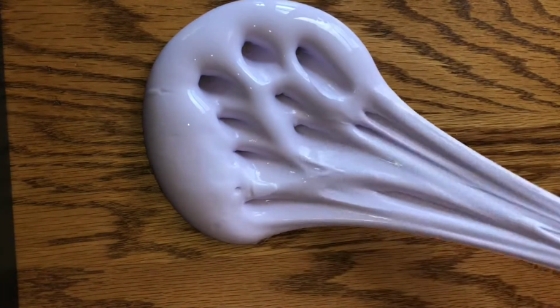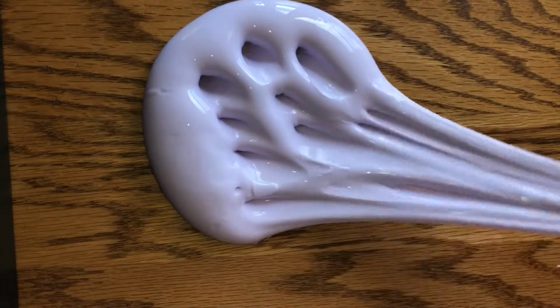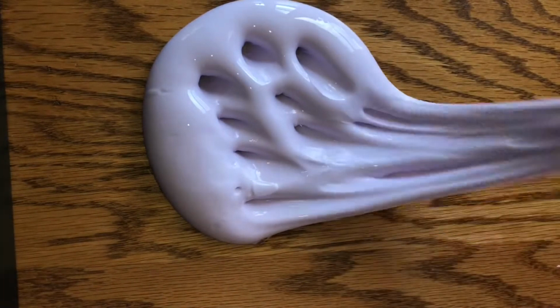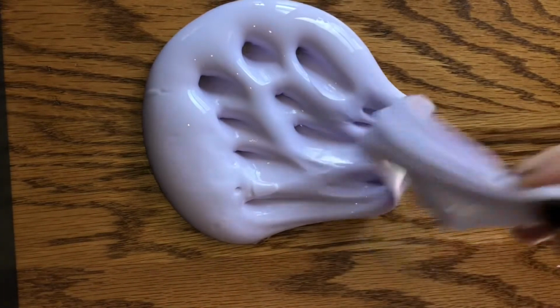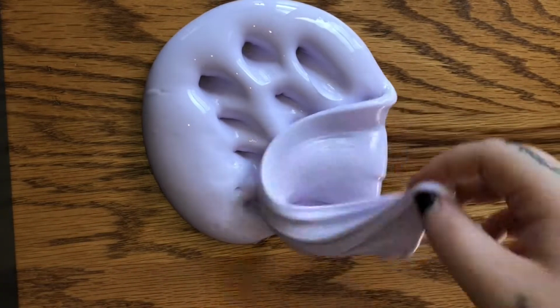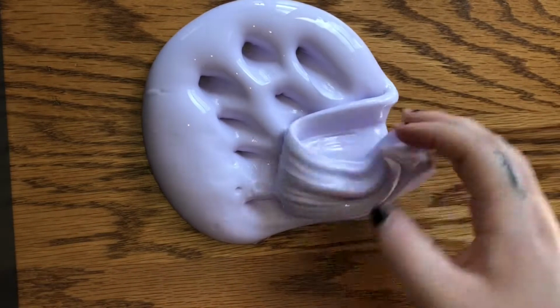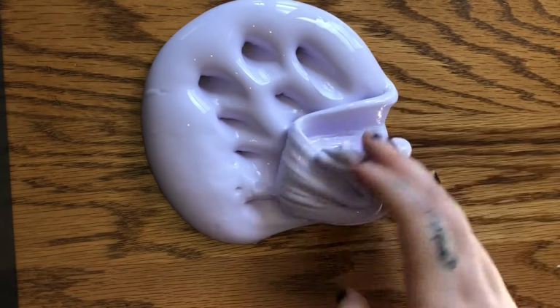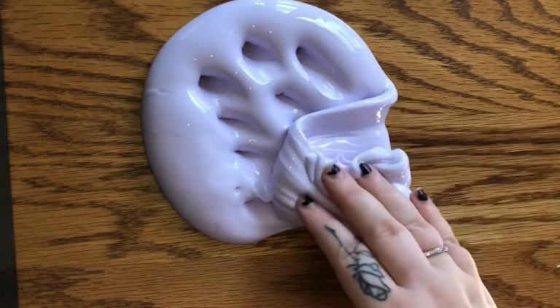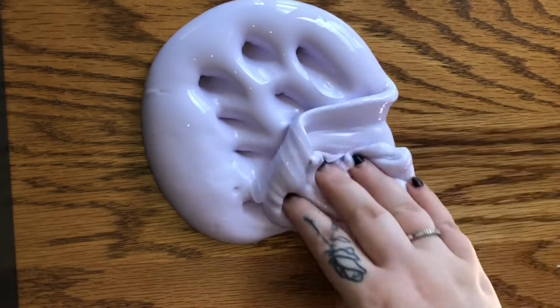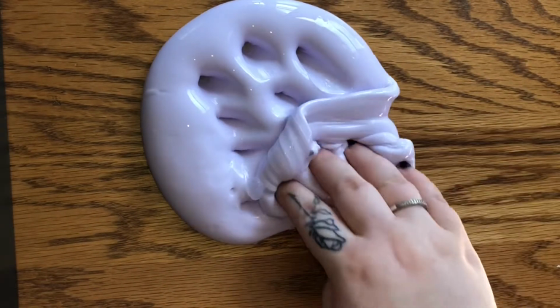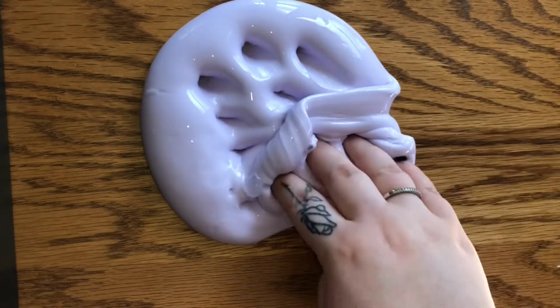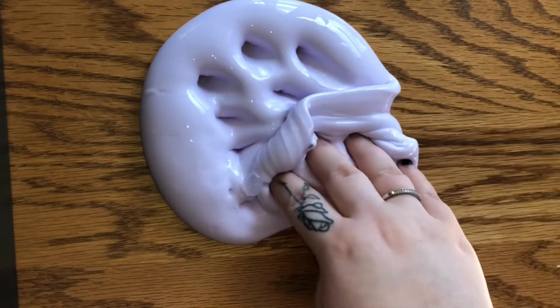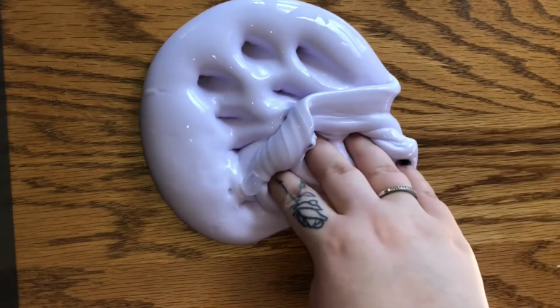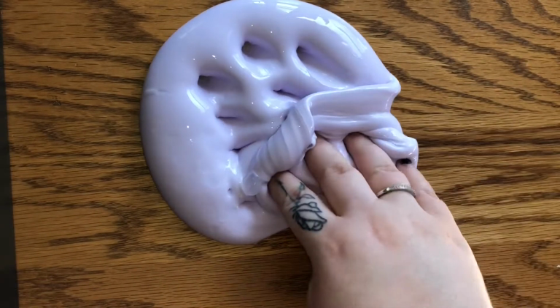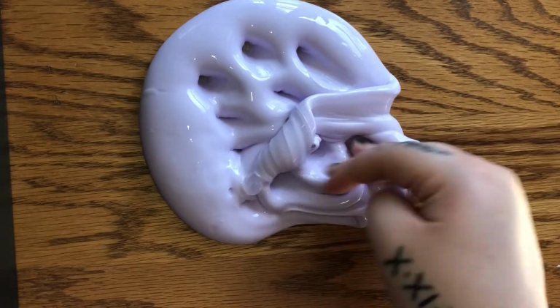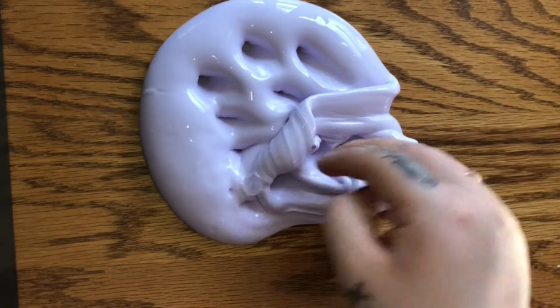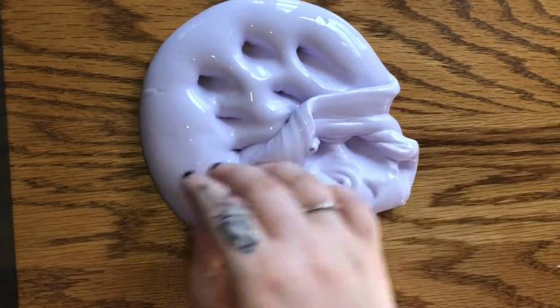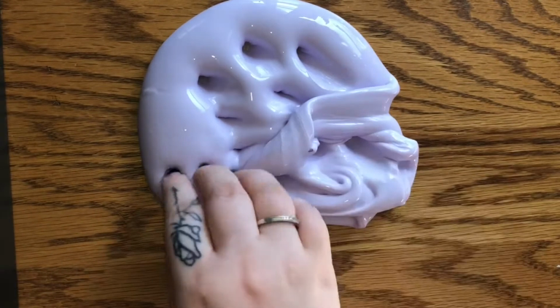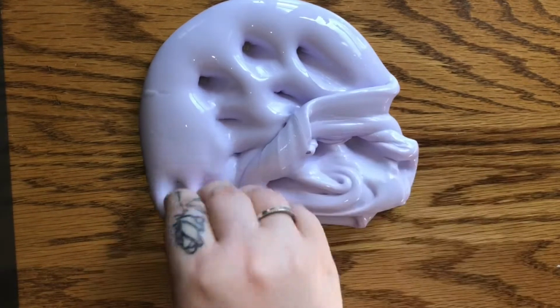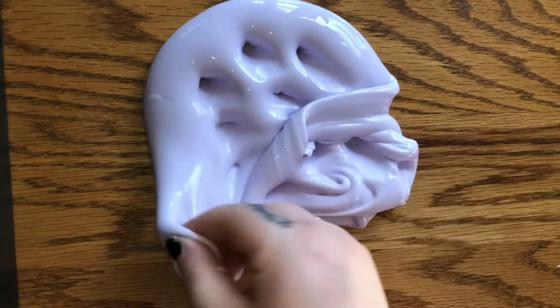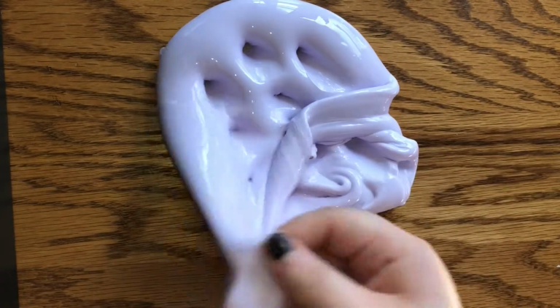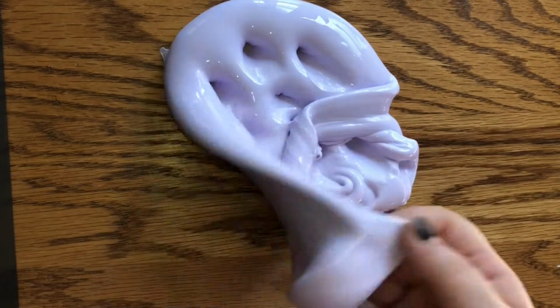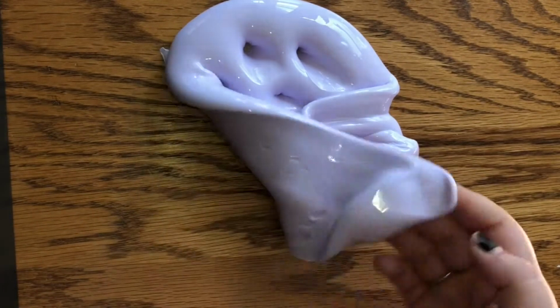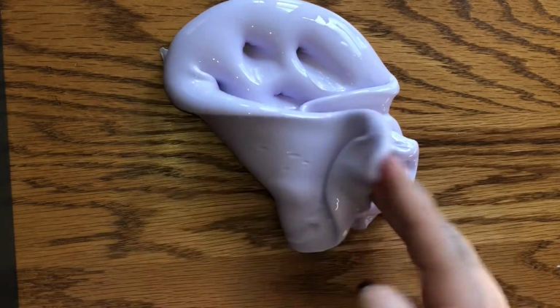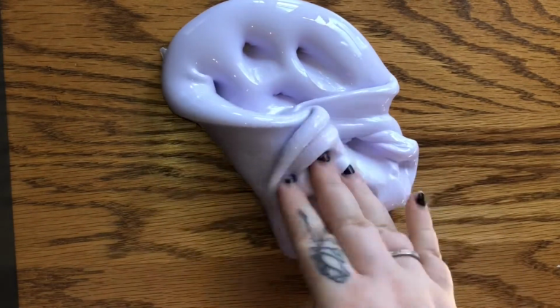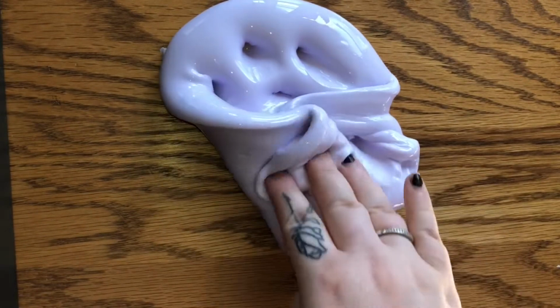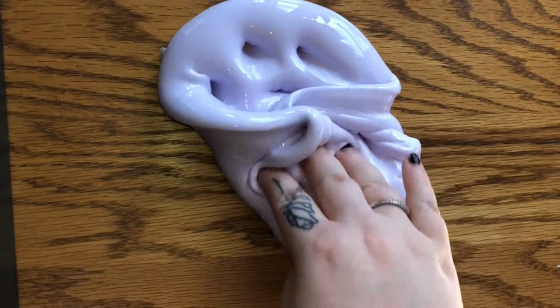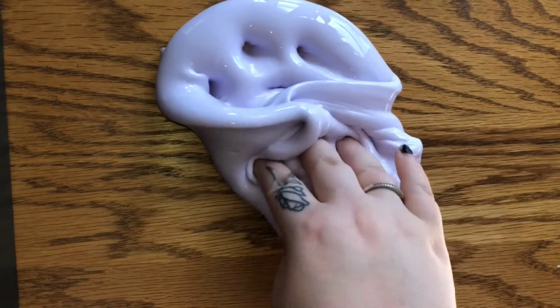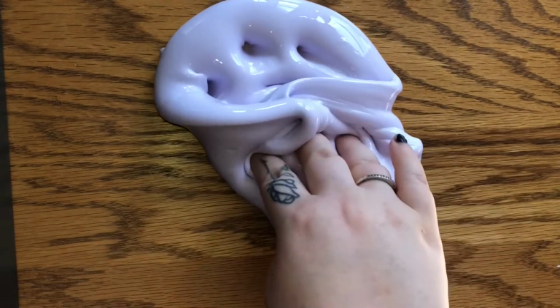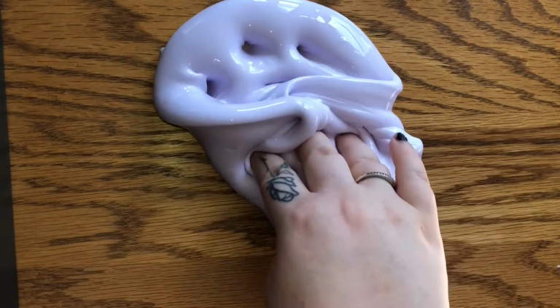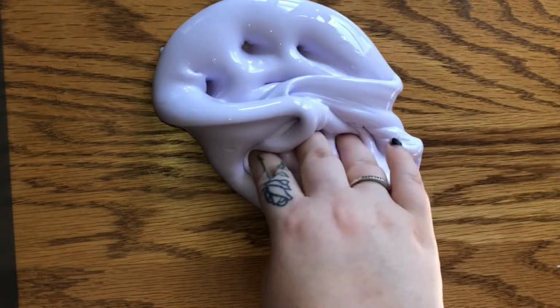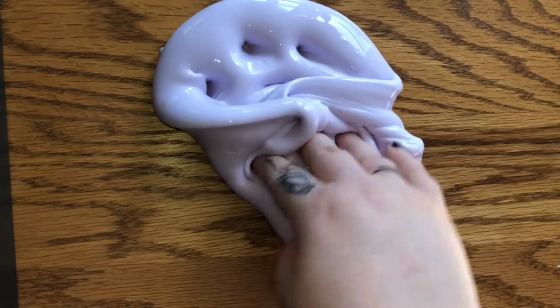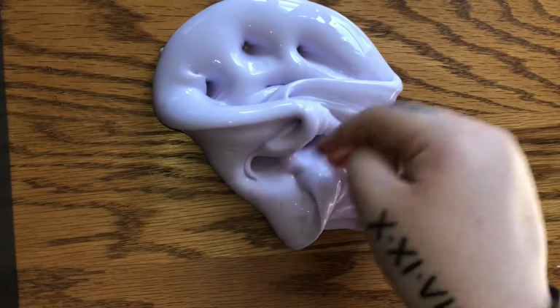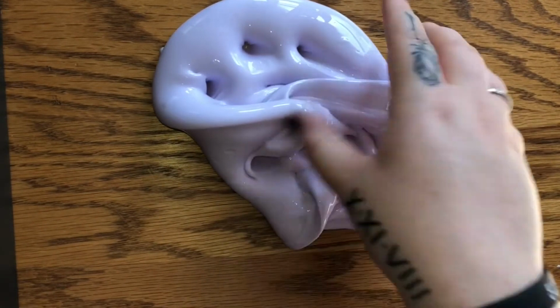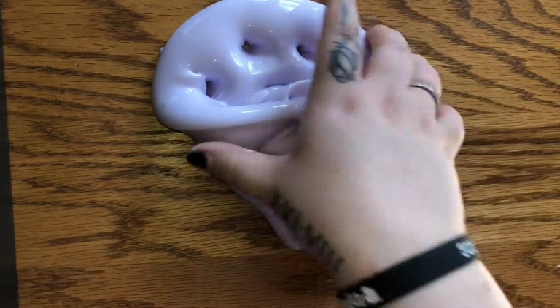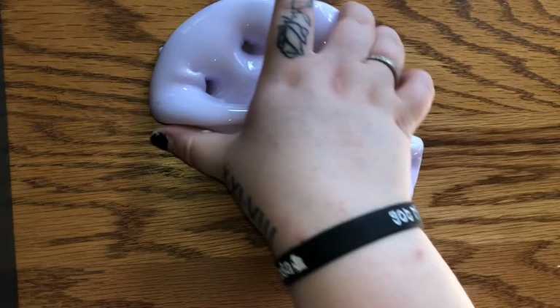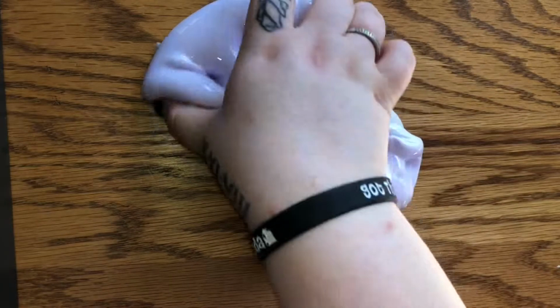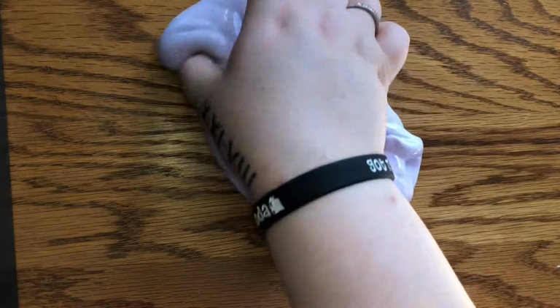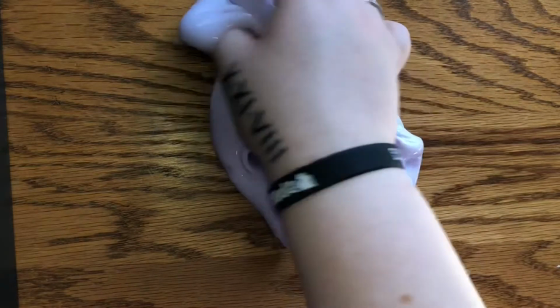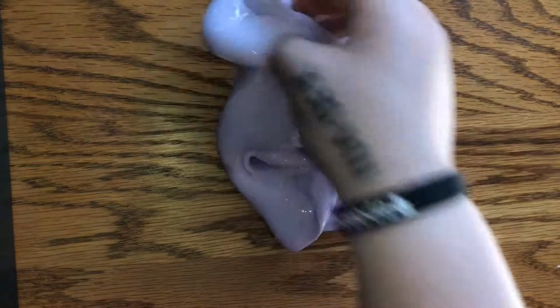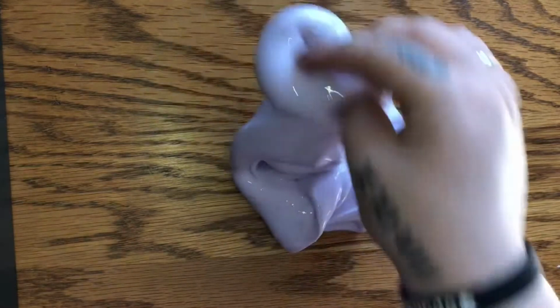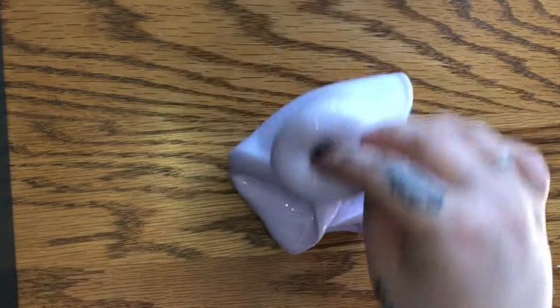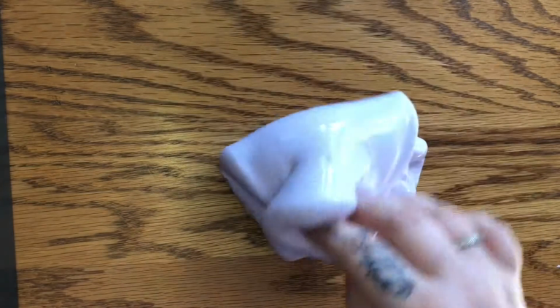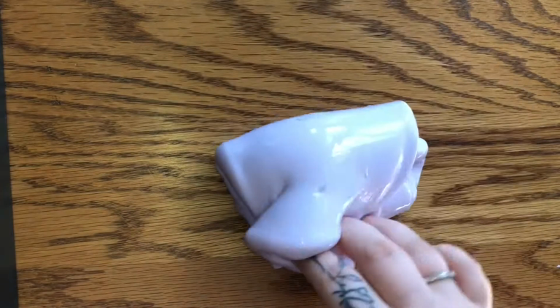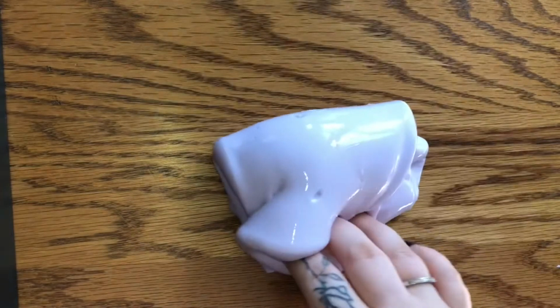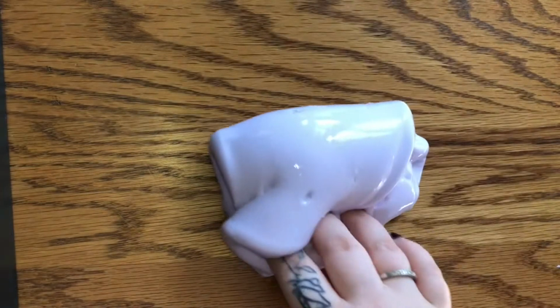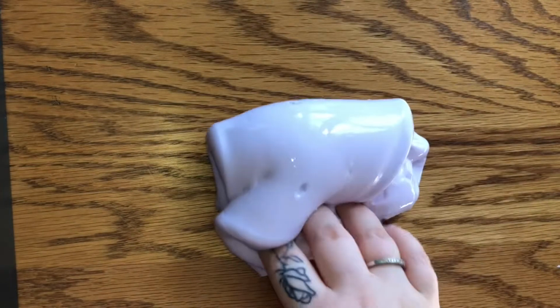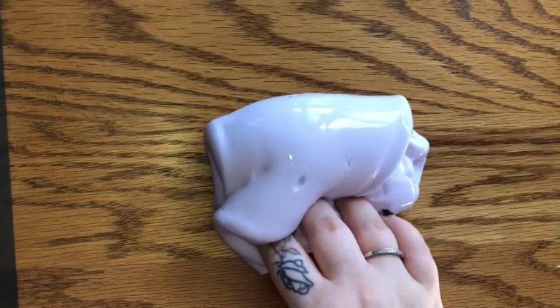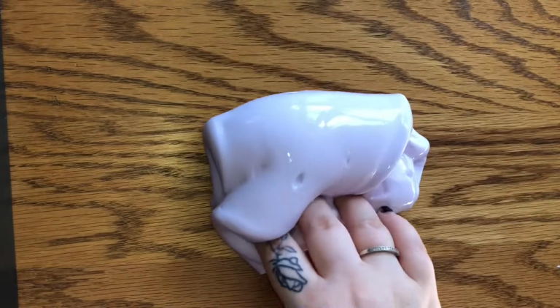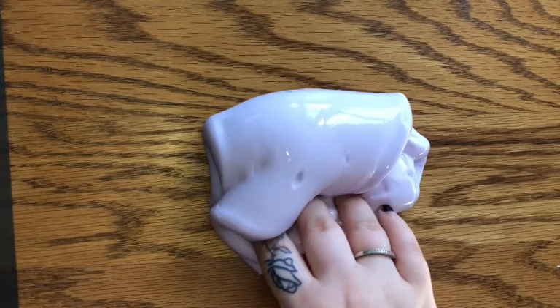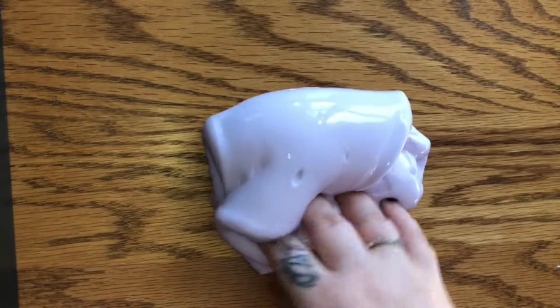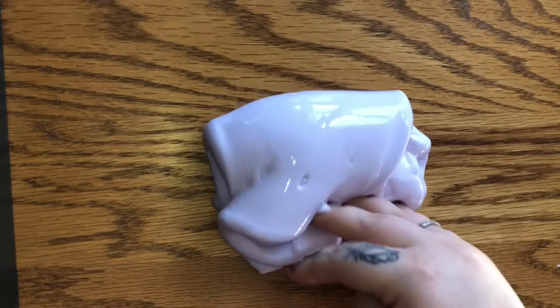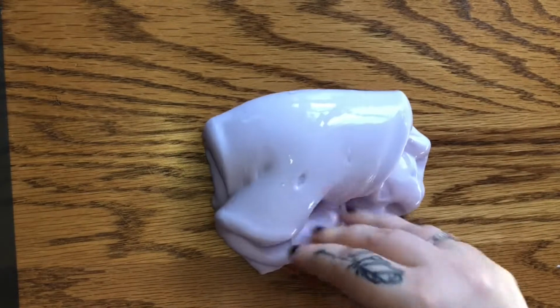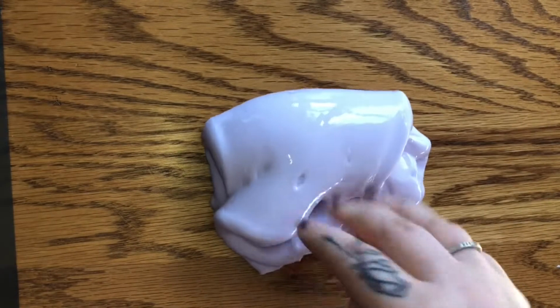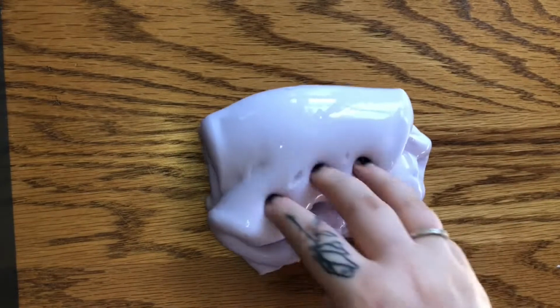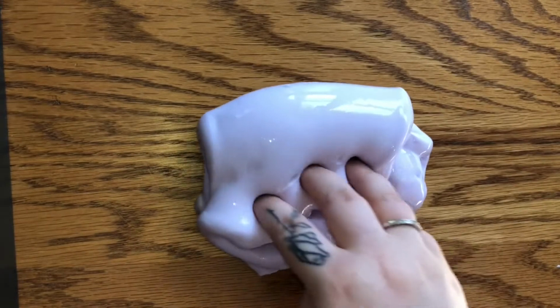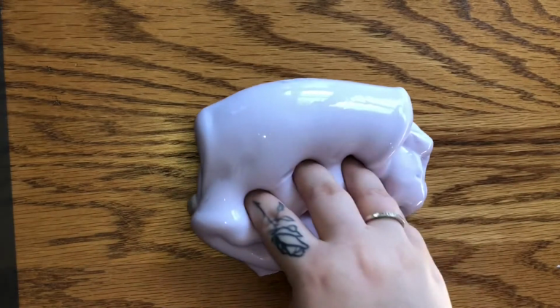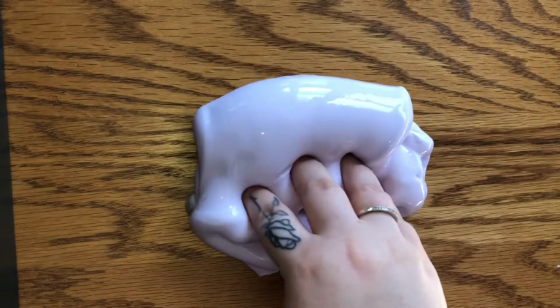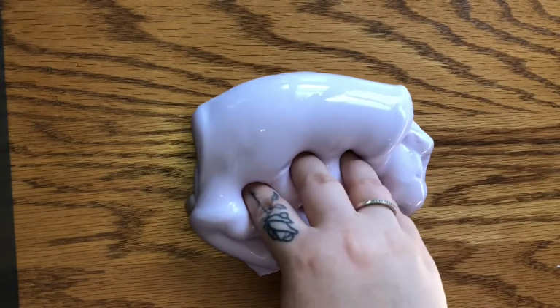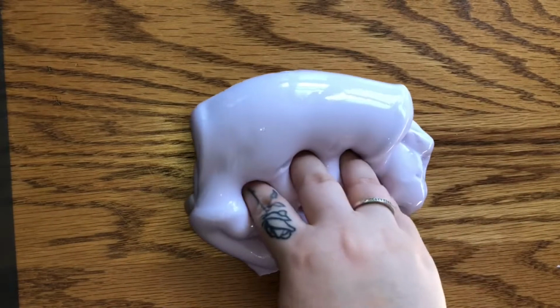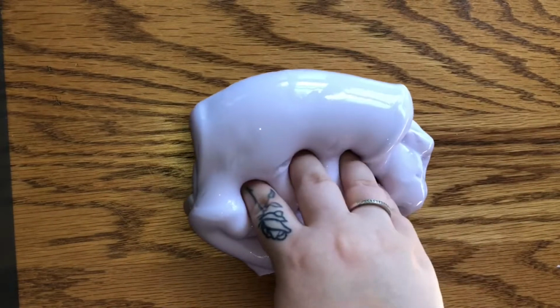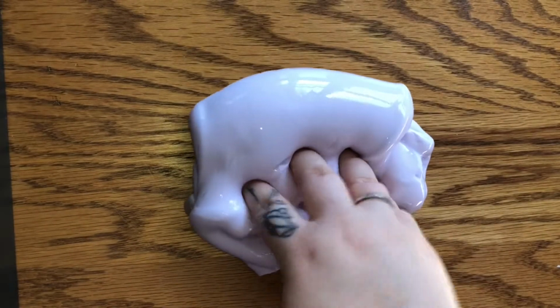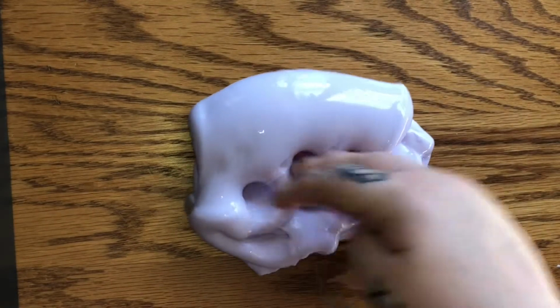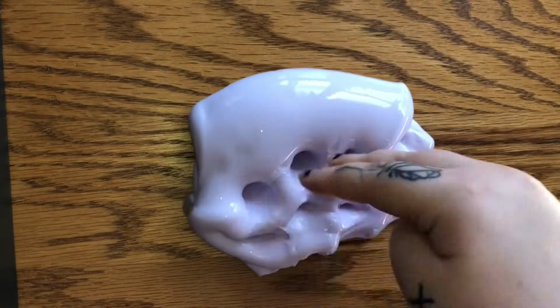It was so glossy and thick and stretchy, and obviously this slime is getting a 10 out of 10. I cannot wait to buy from Ashley again.